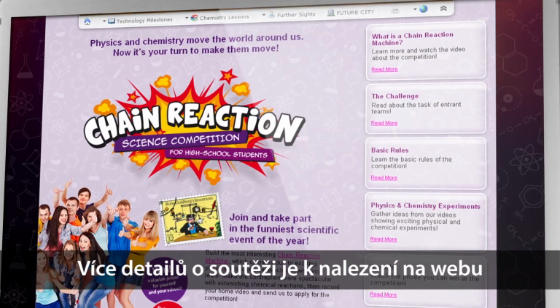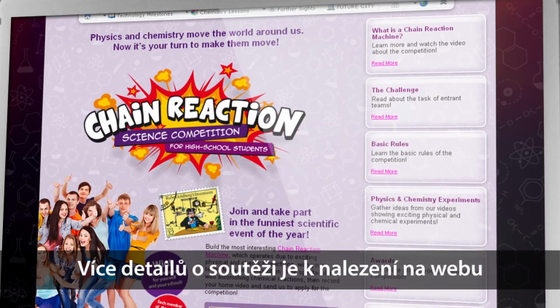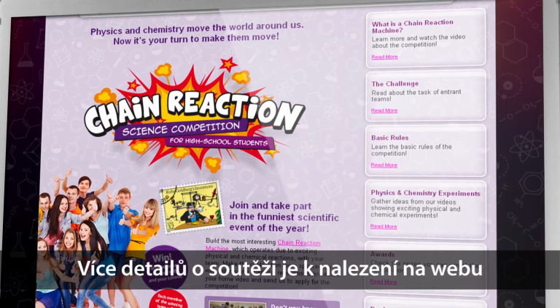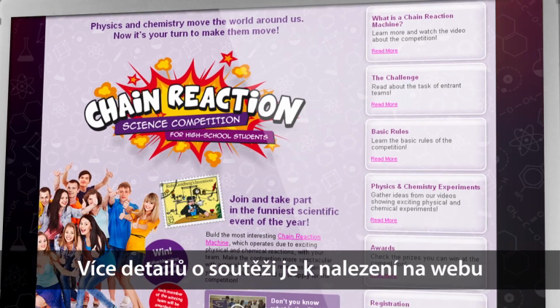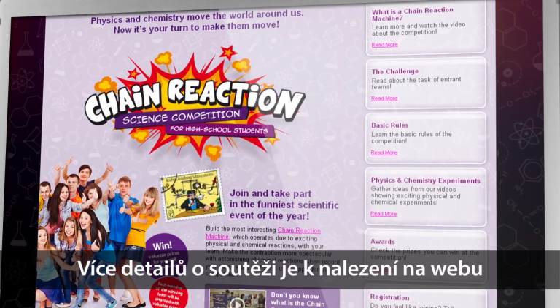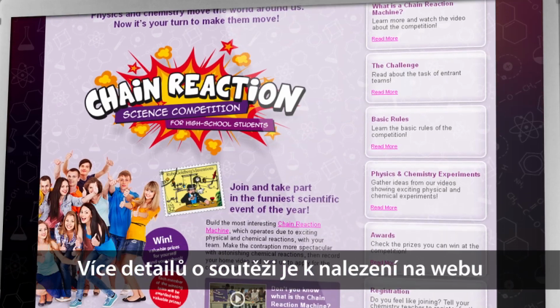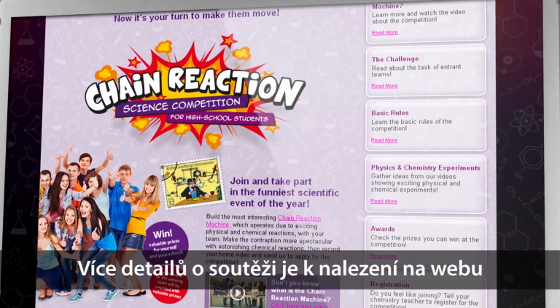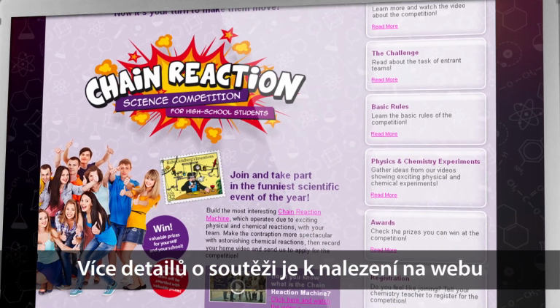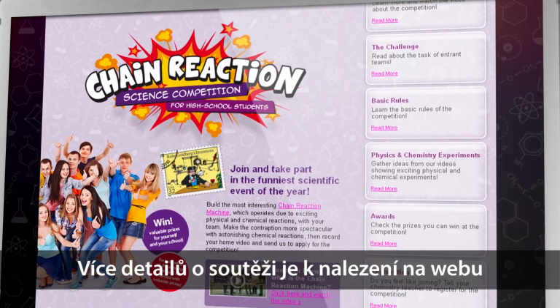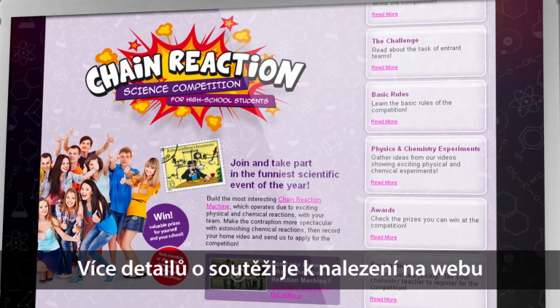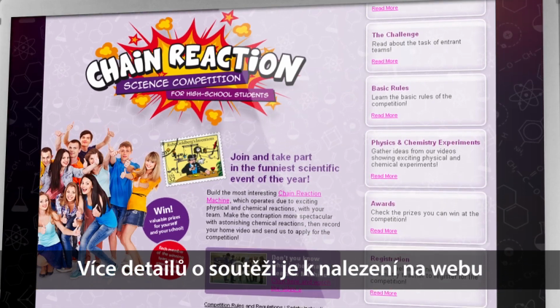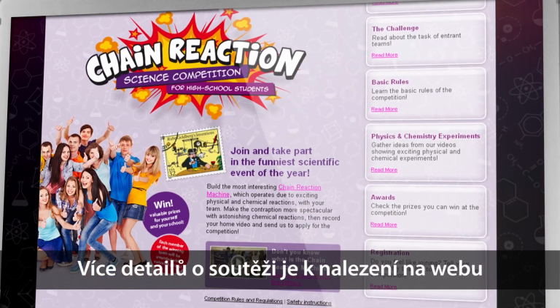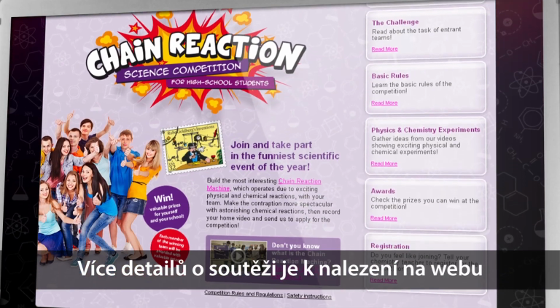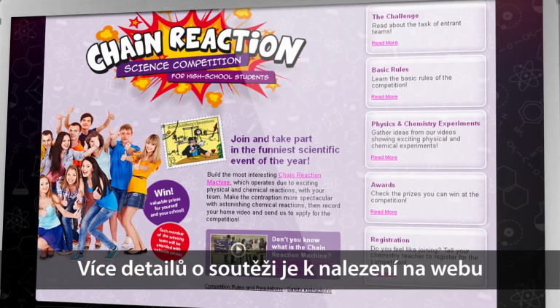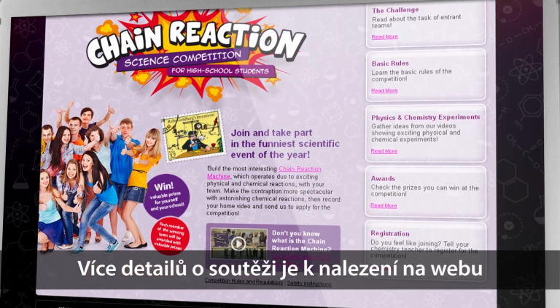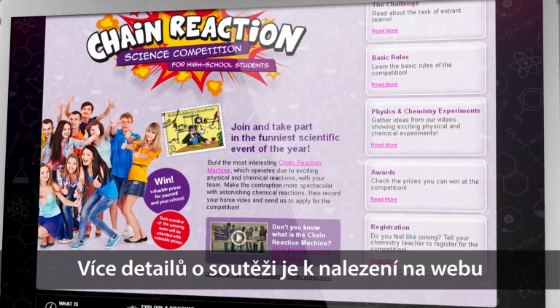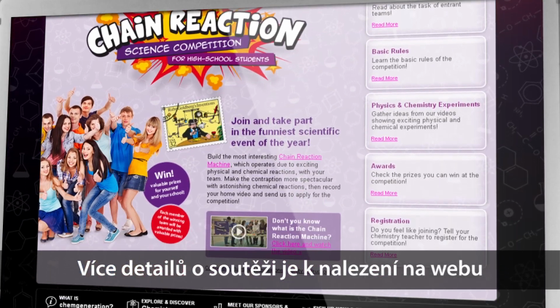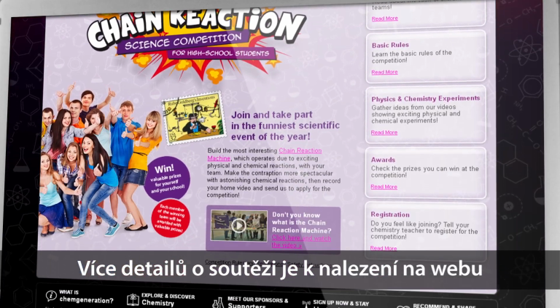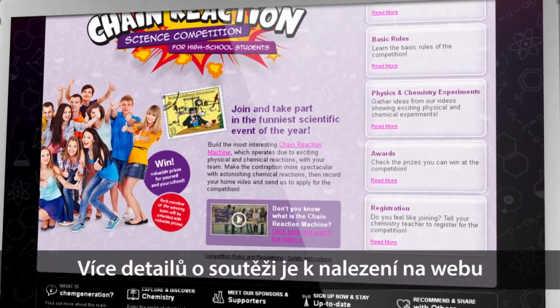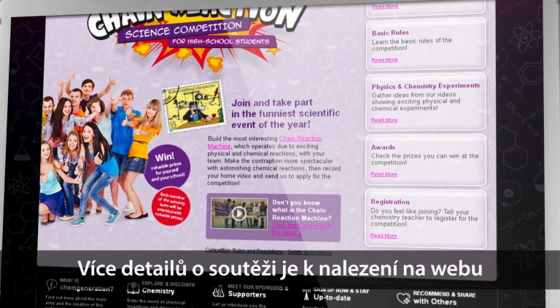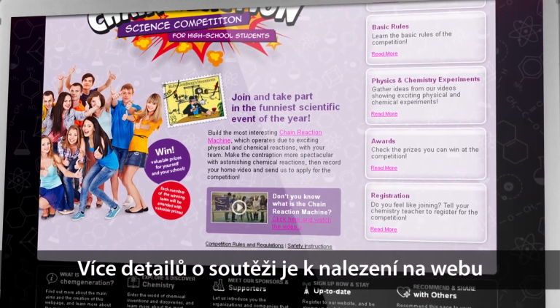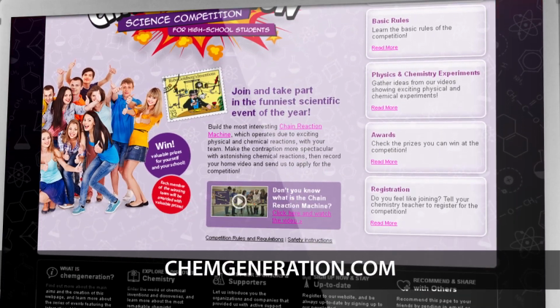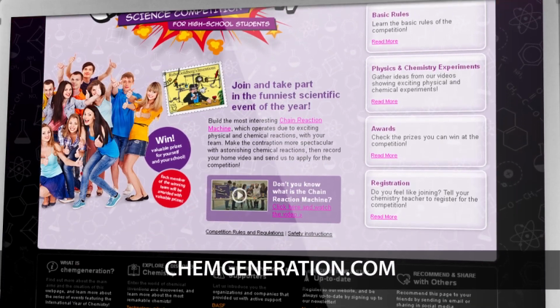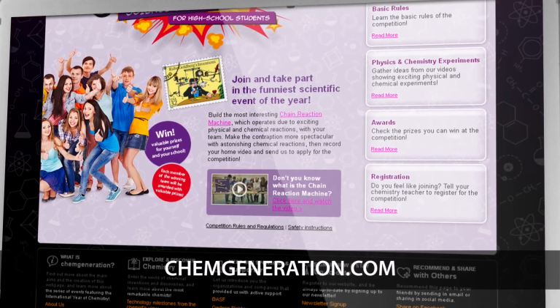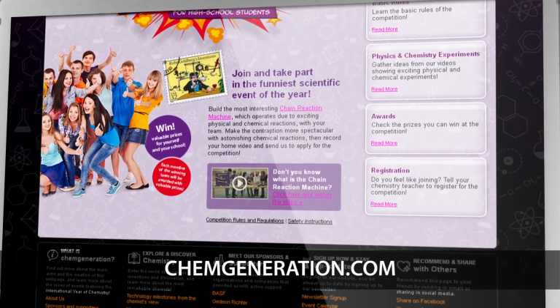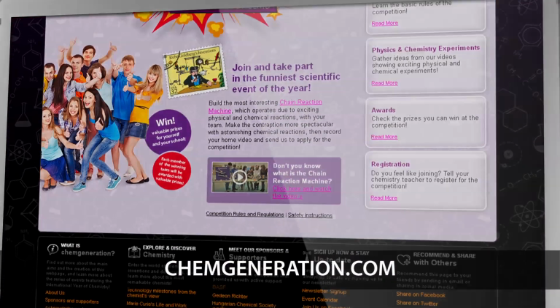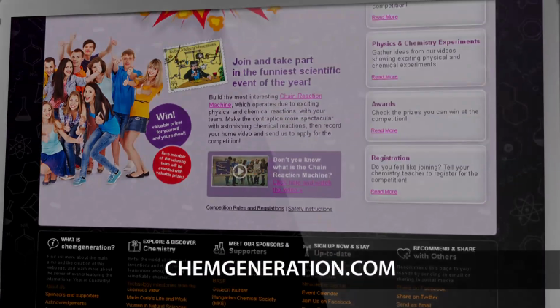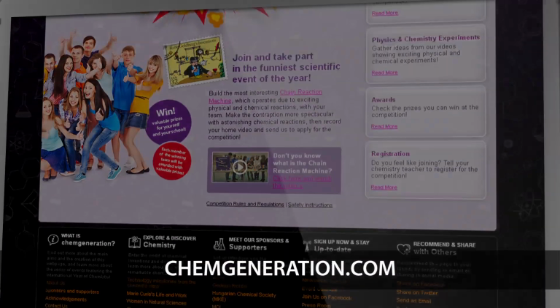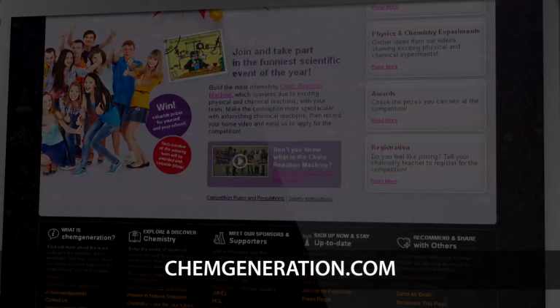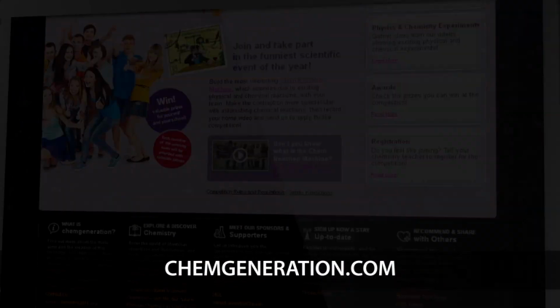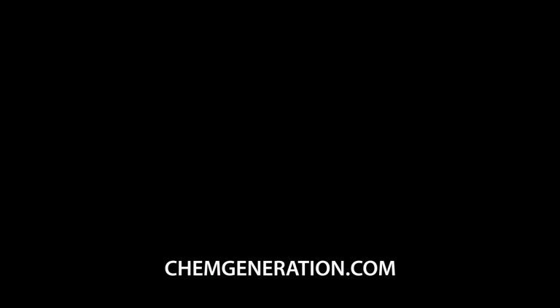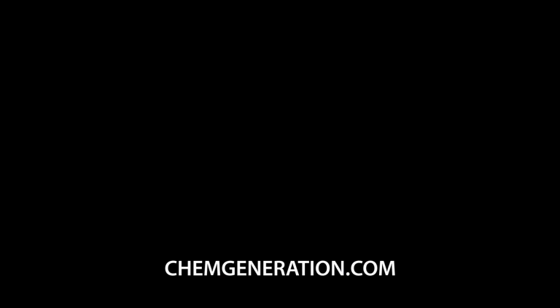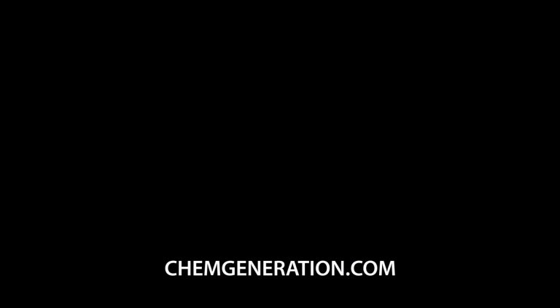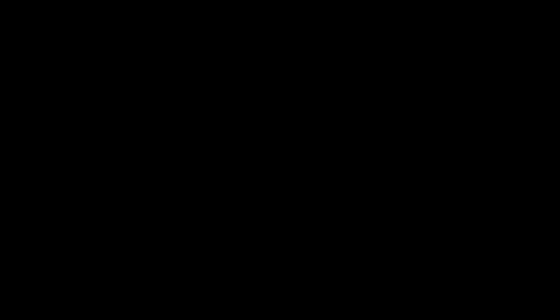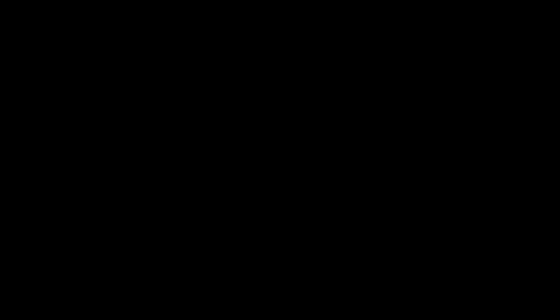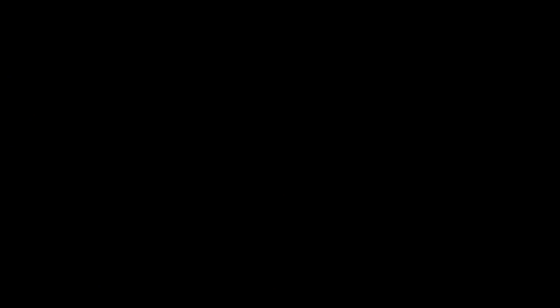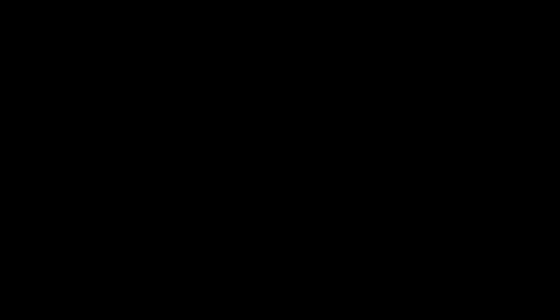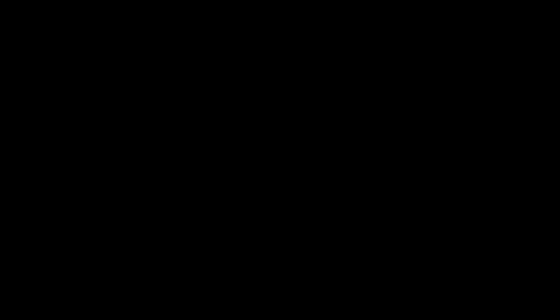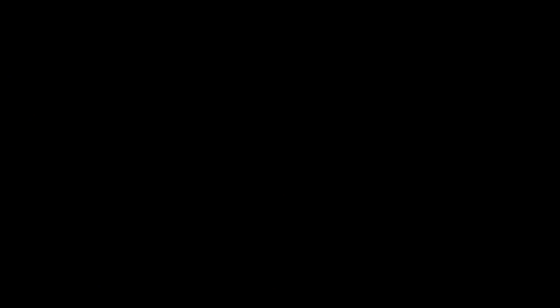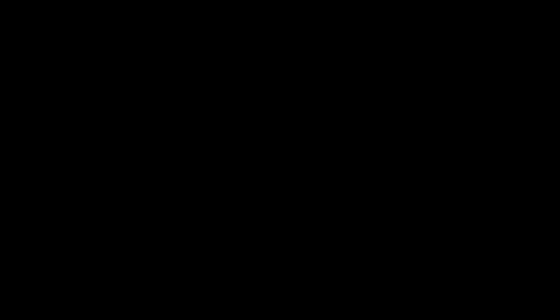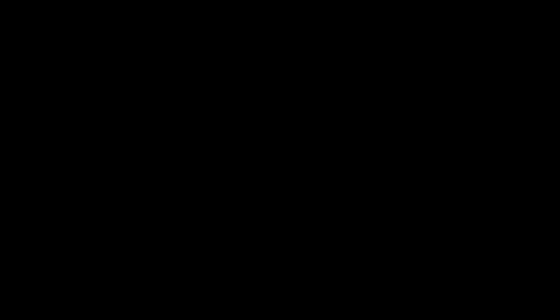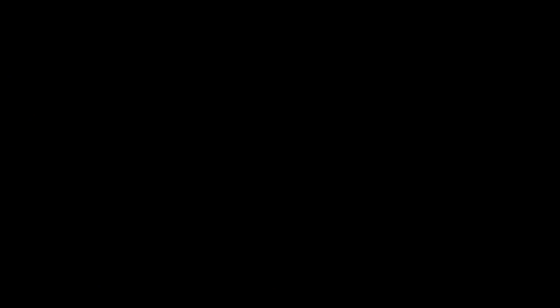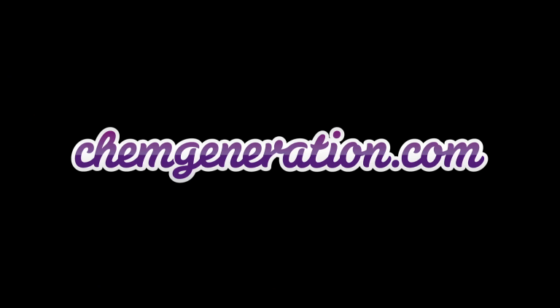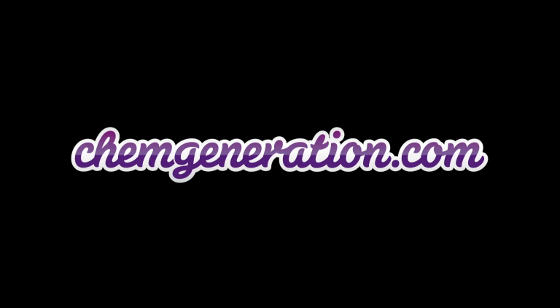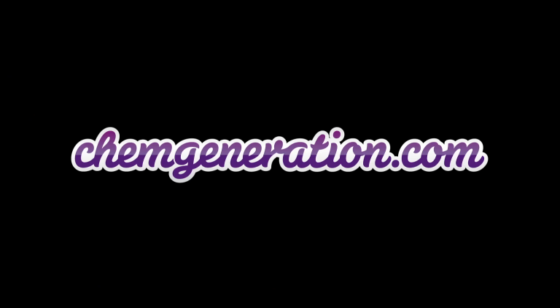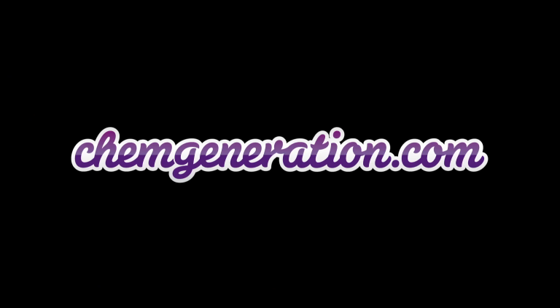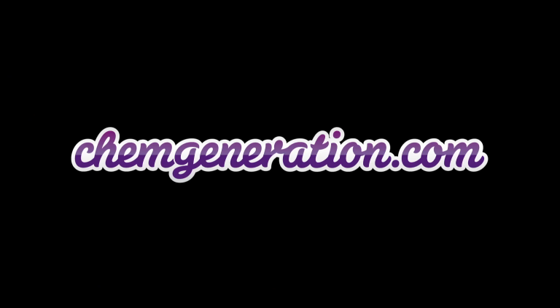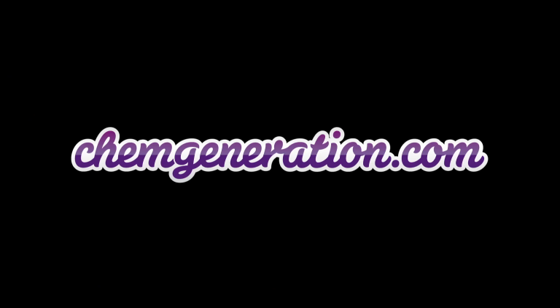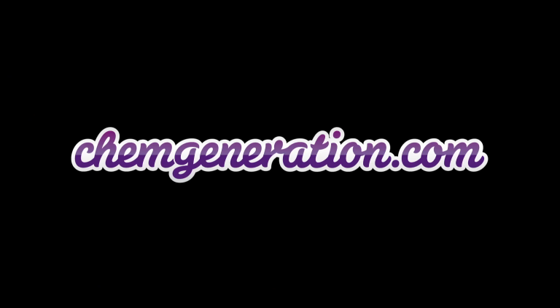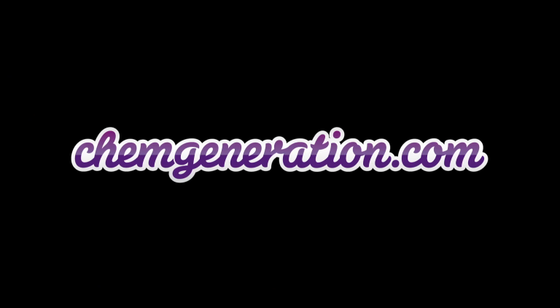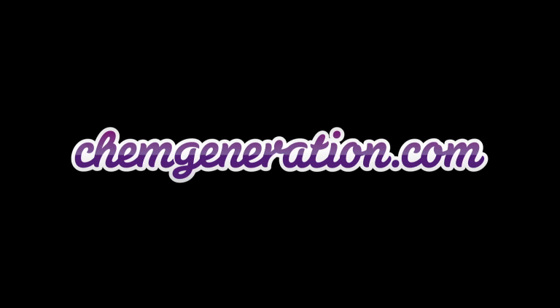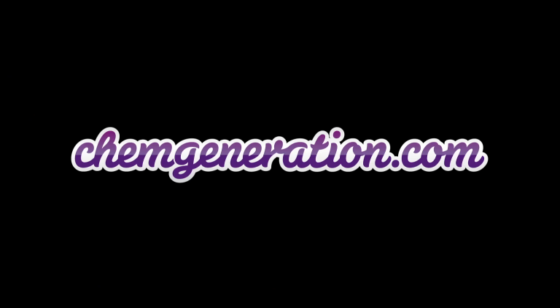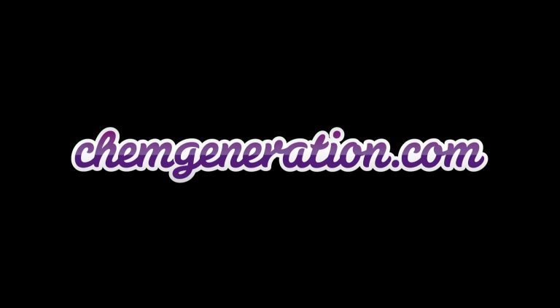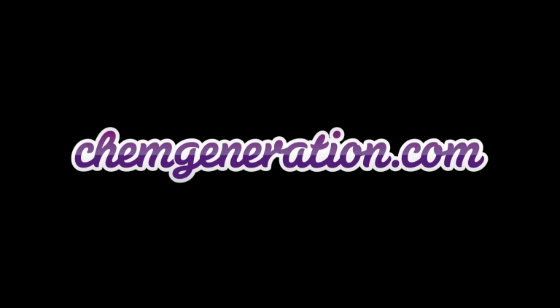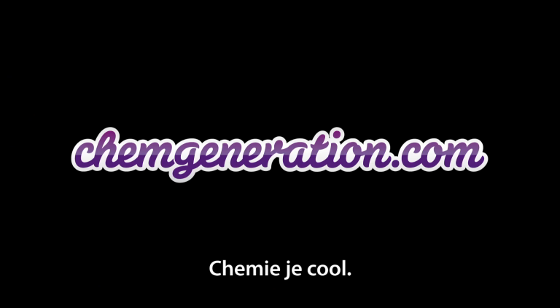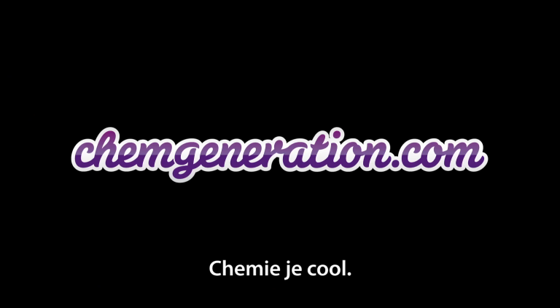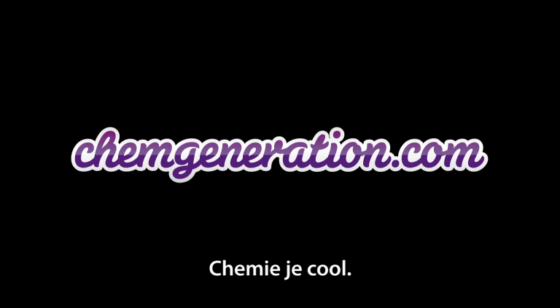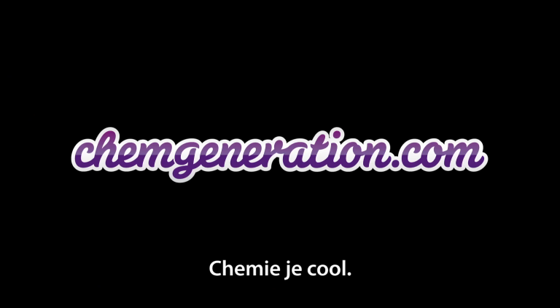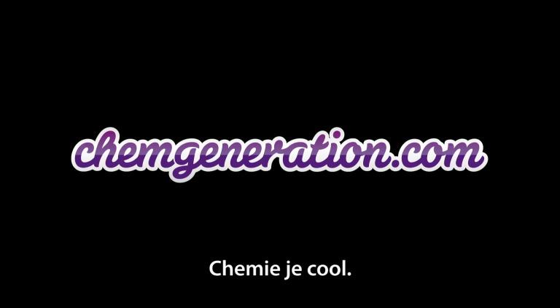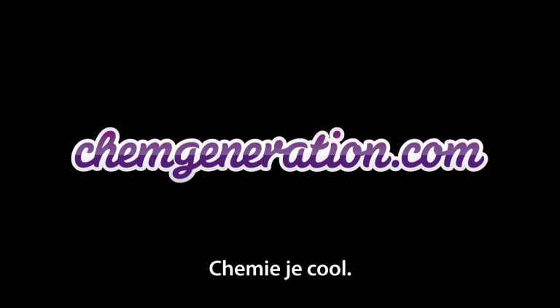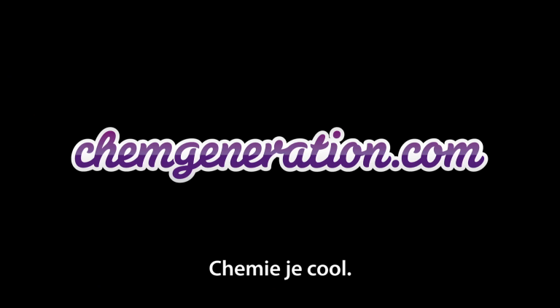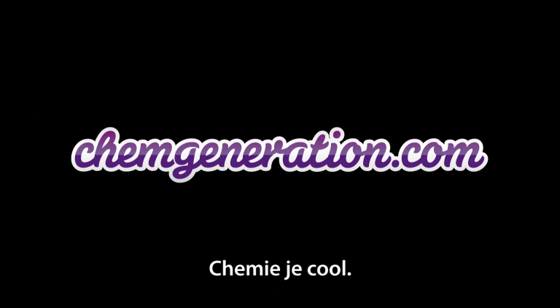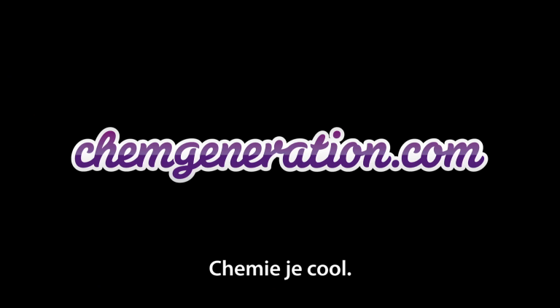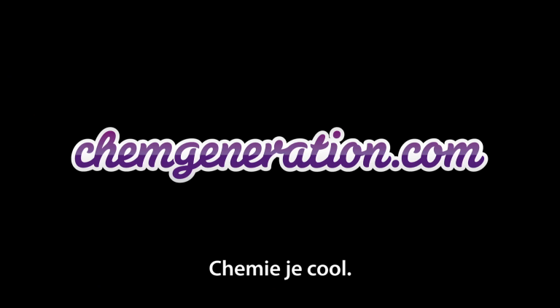More details on the competition can be found on ChemGeneration.com. ChemGeneration — Chemistry is cool.